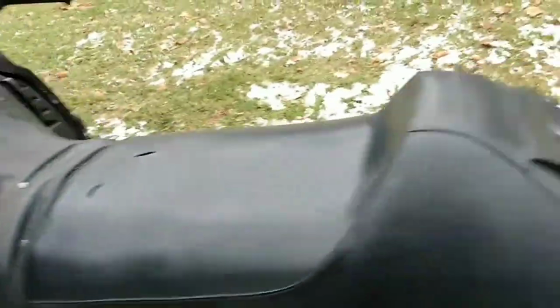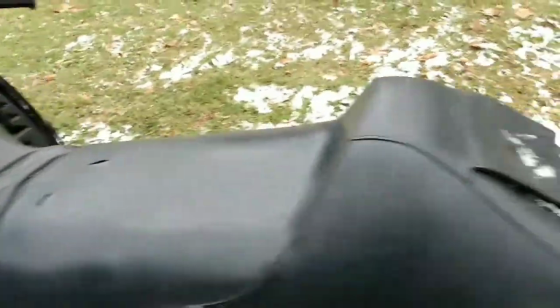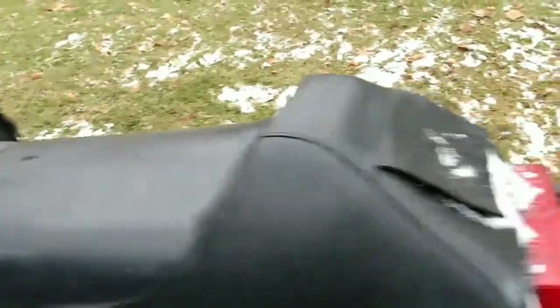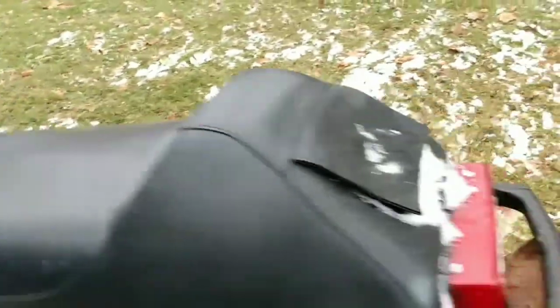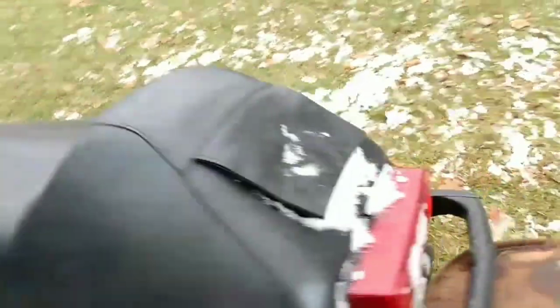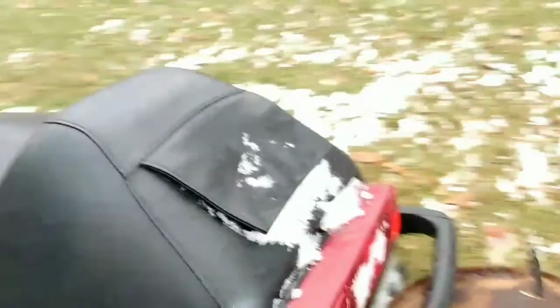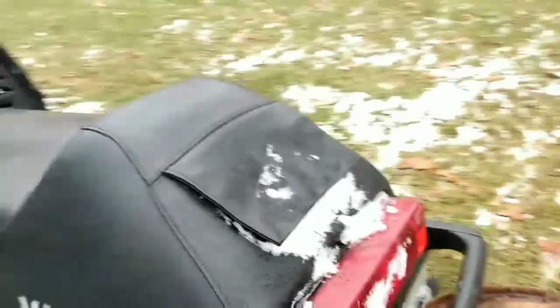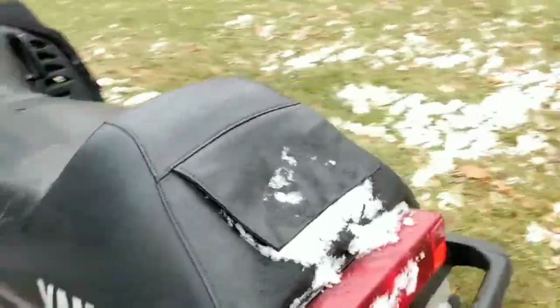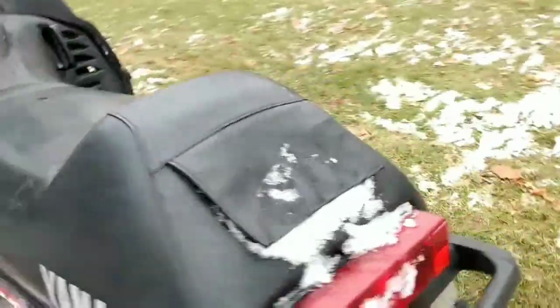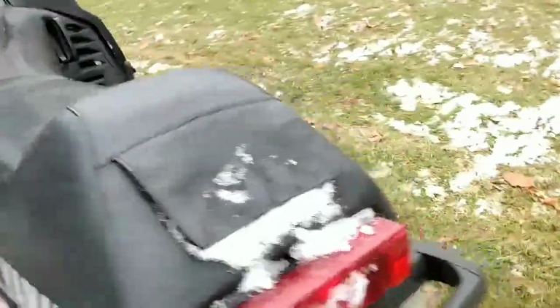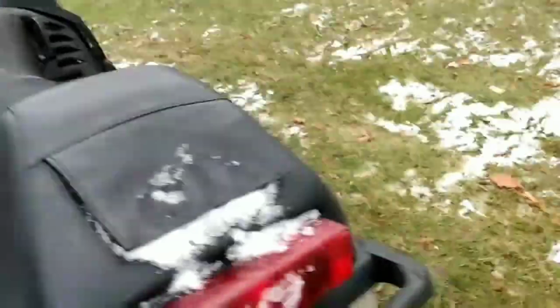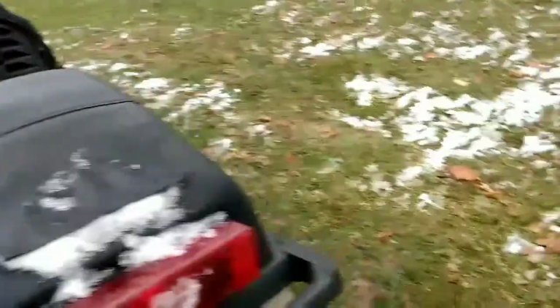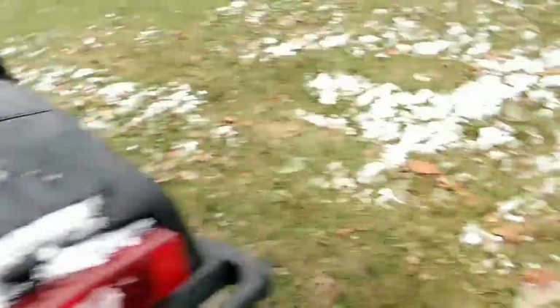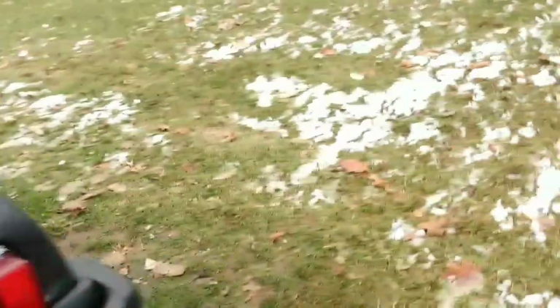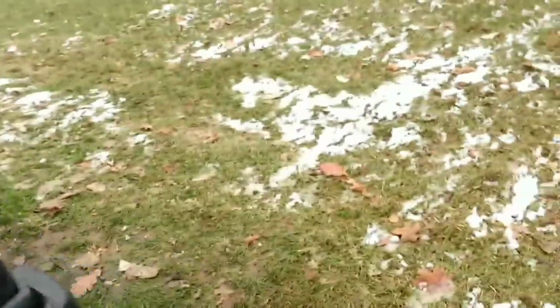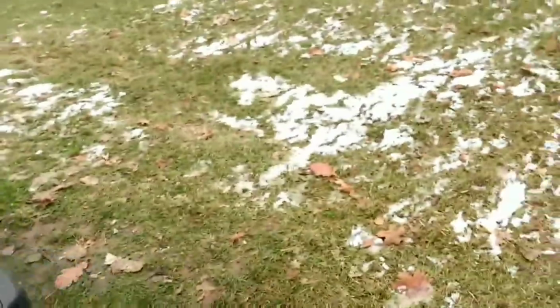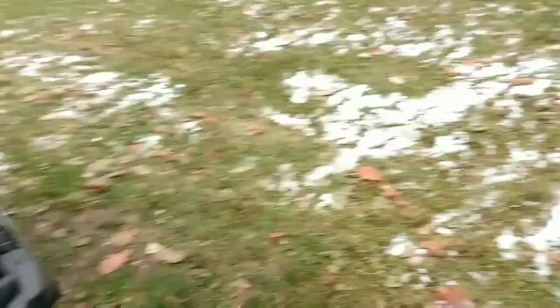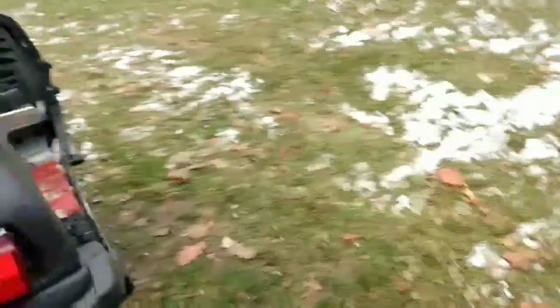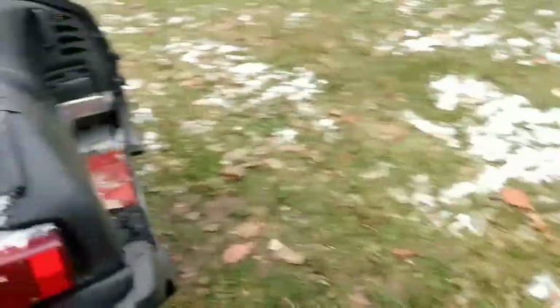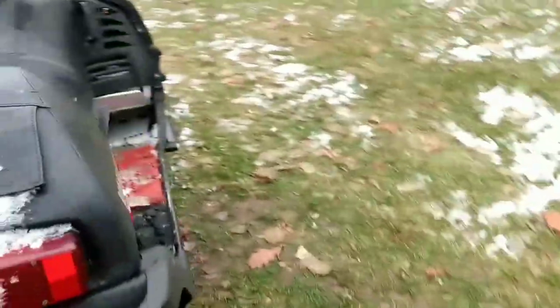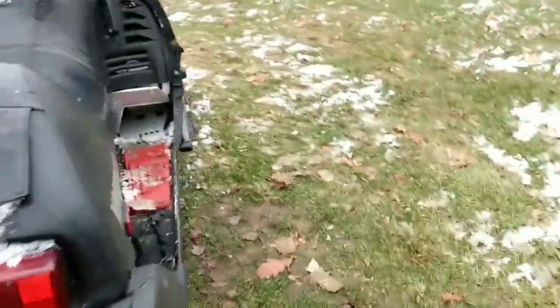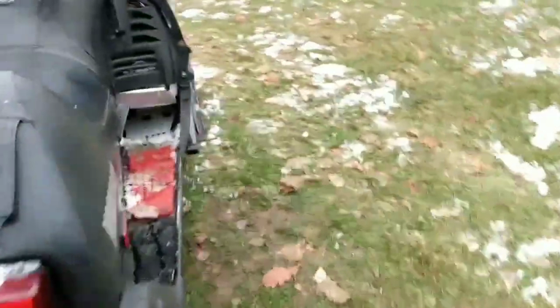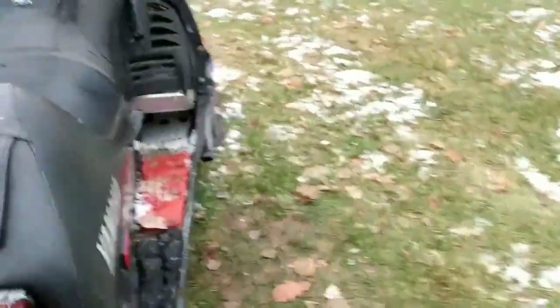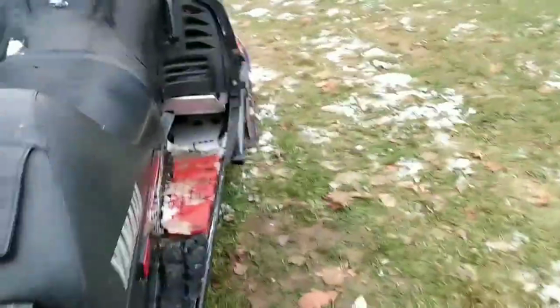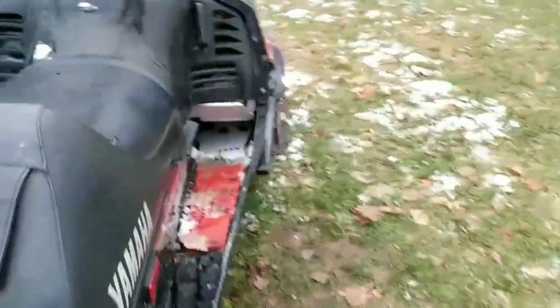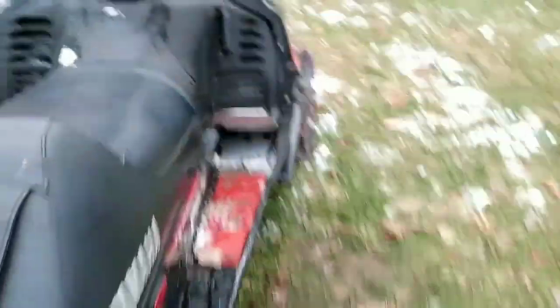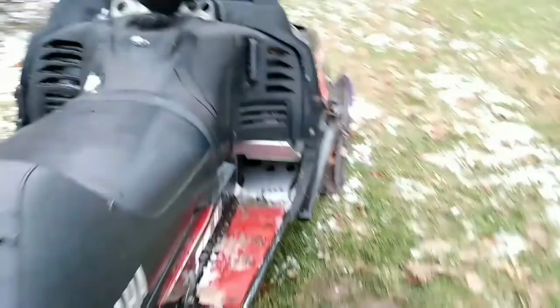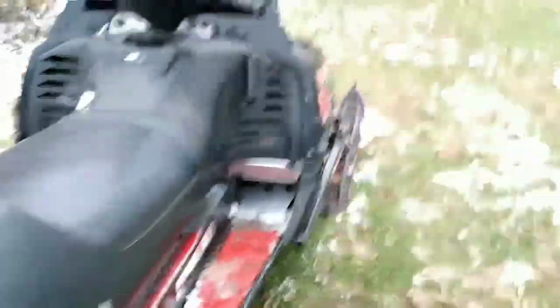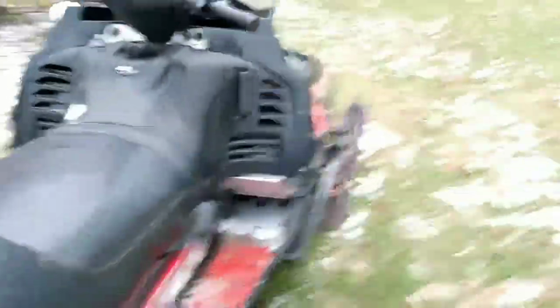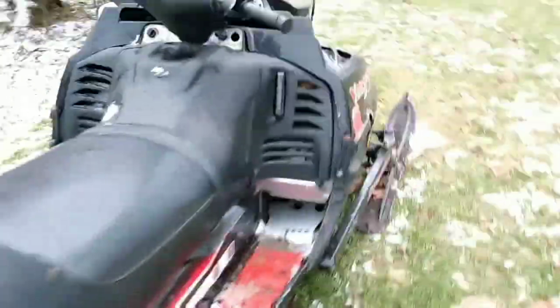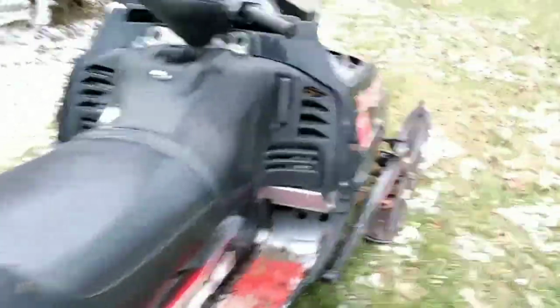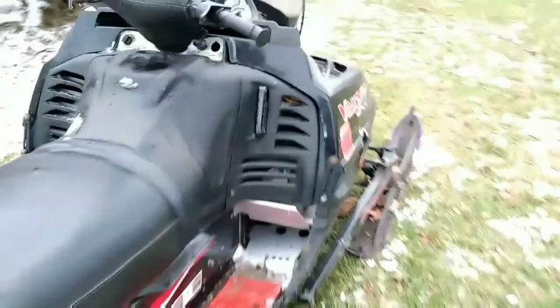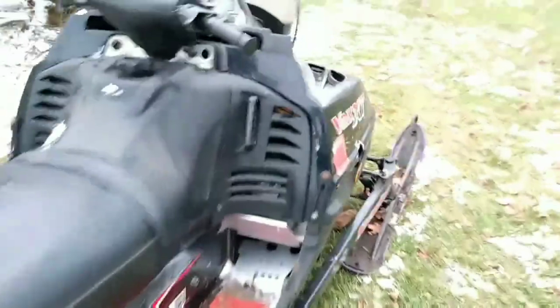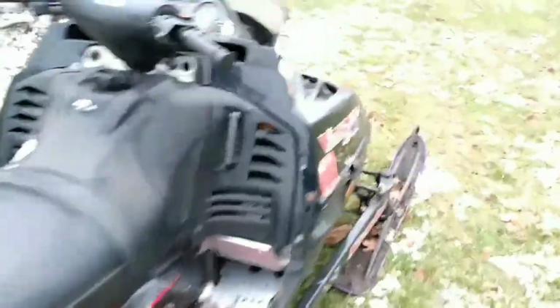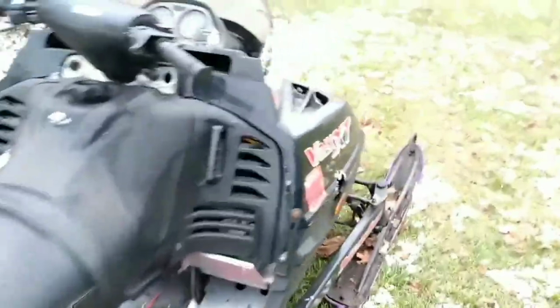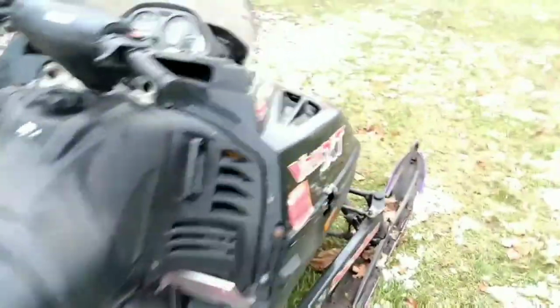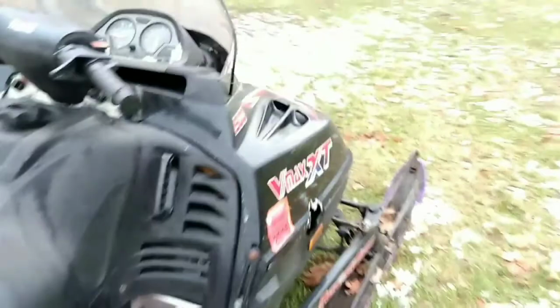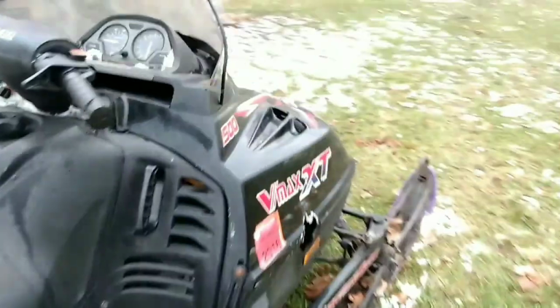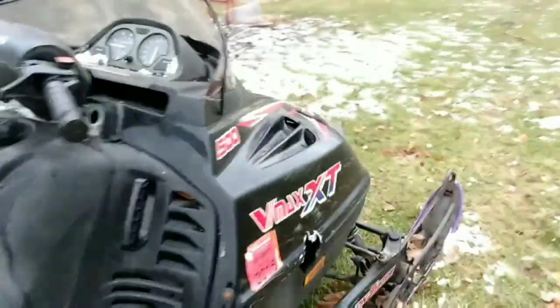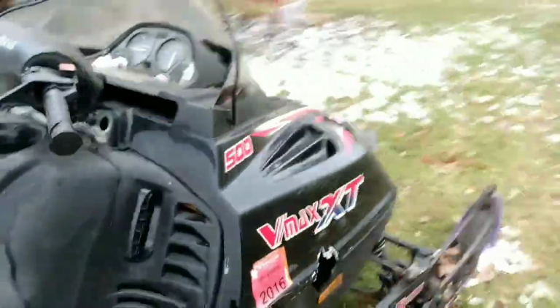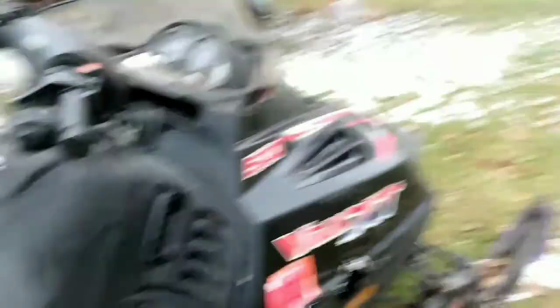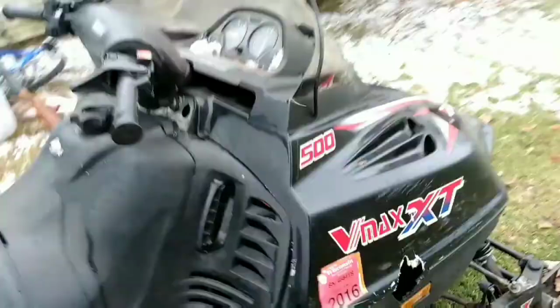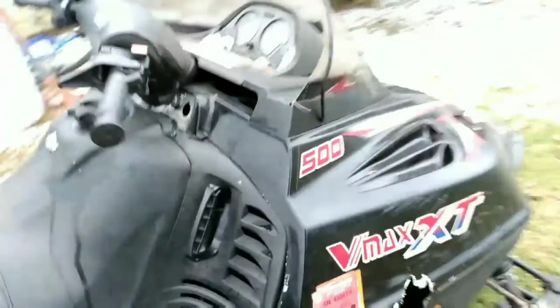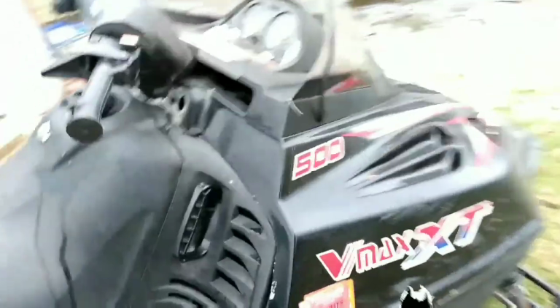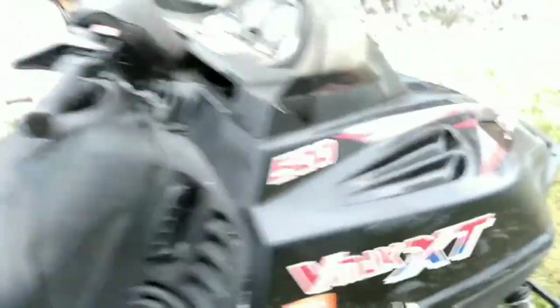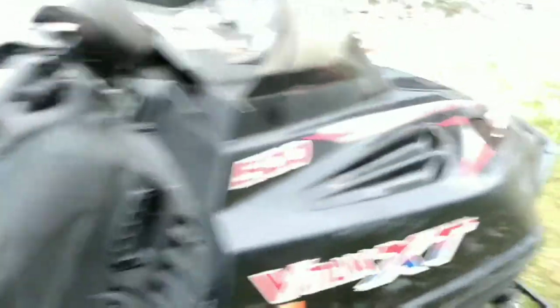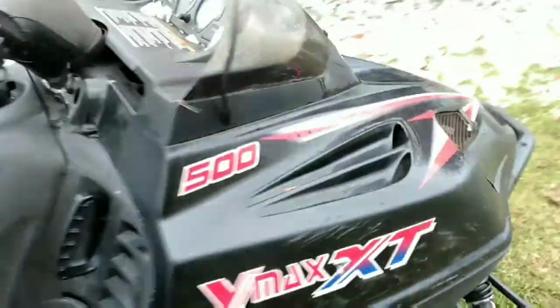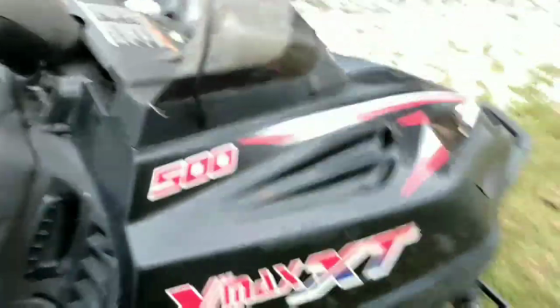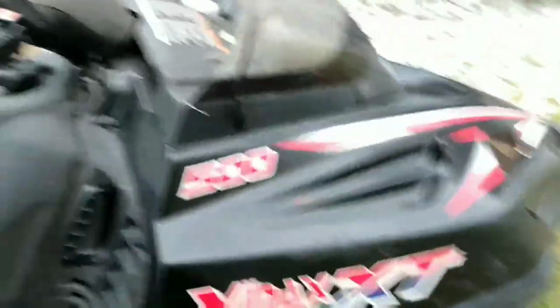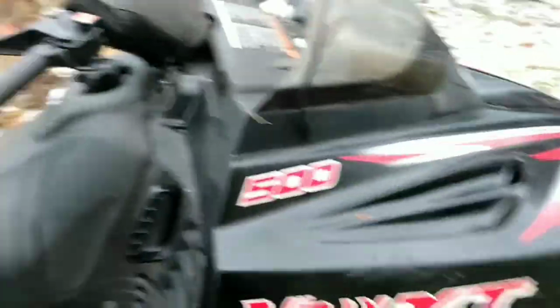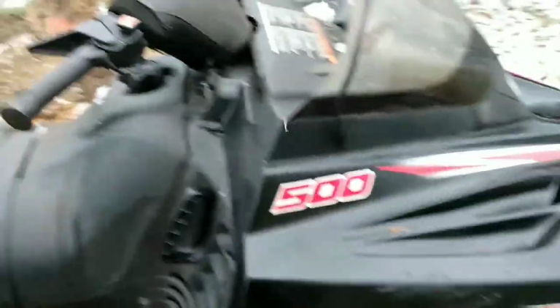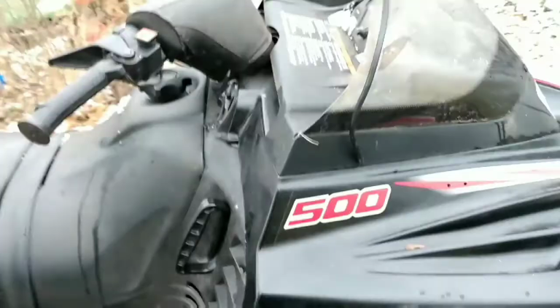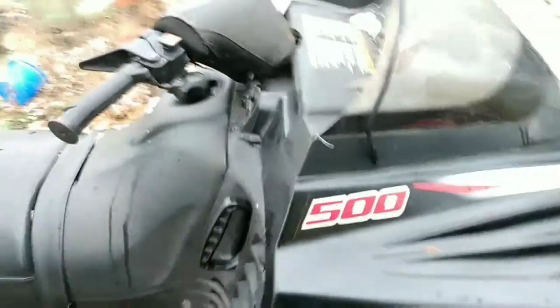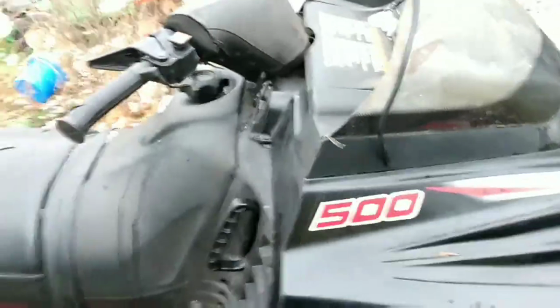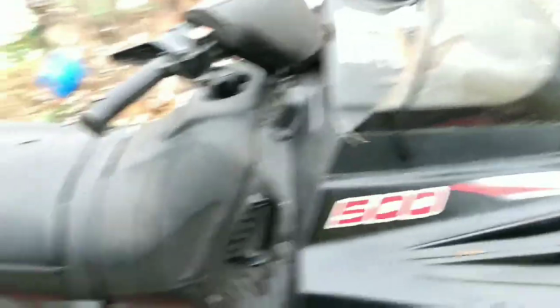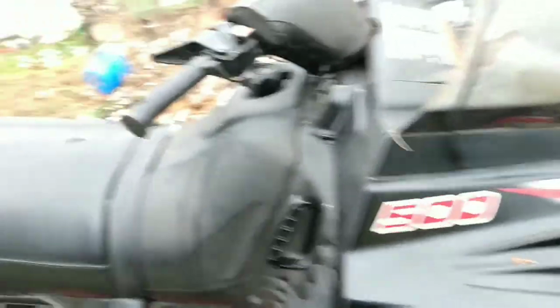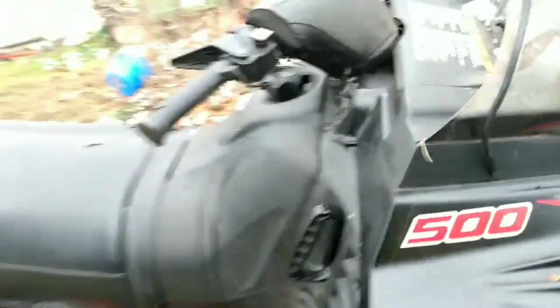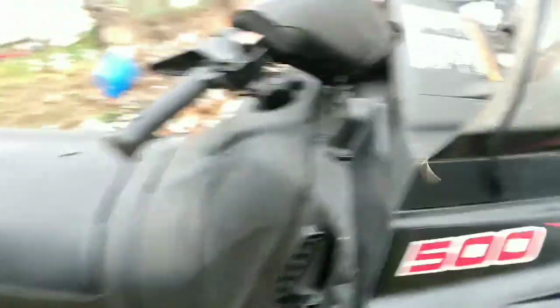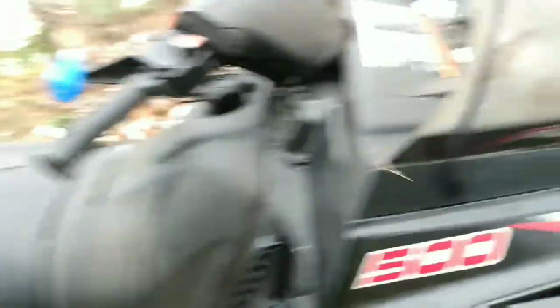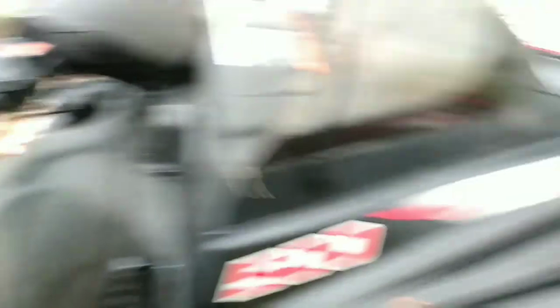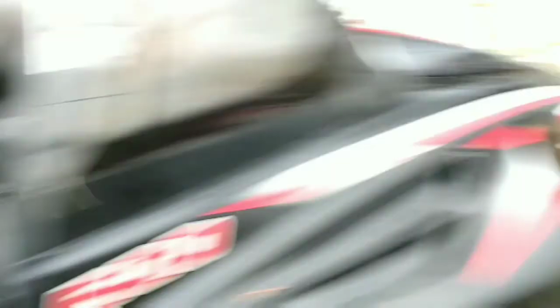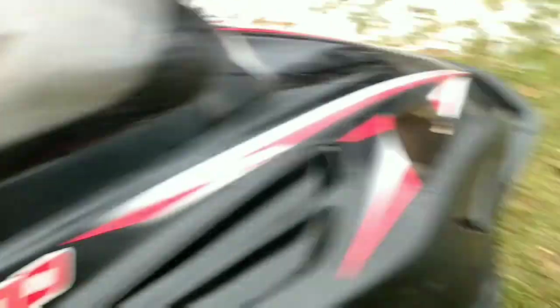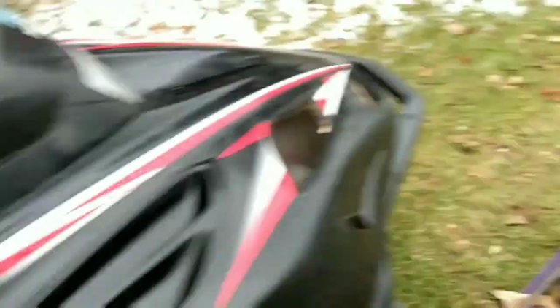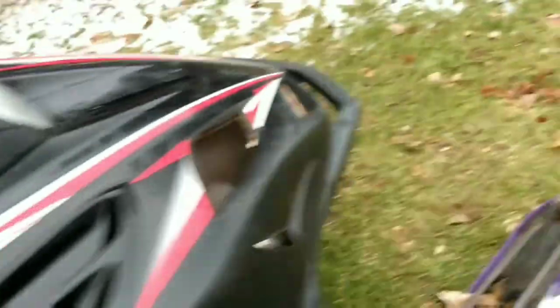Headlights and taillights work on it, so that's going to be it for the video. If you want to see more videos with this, click and subscribe.